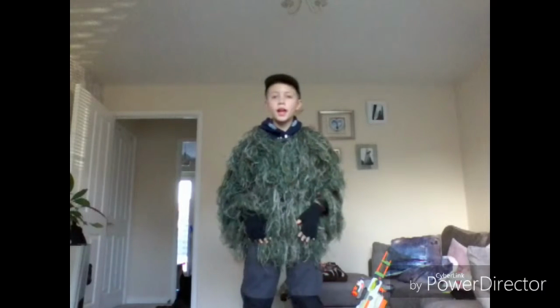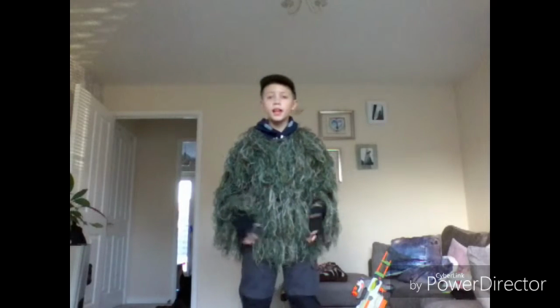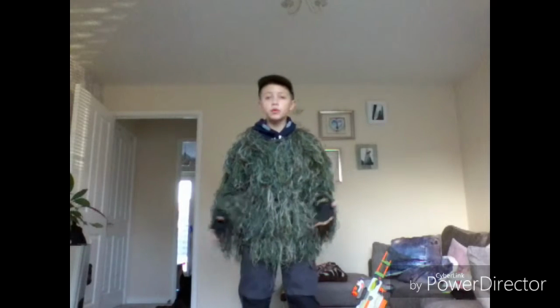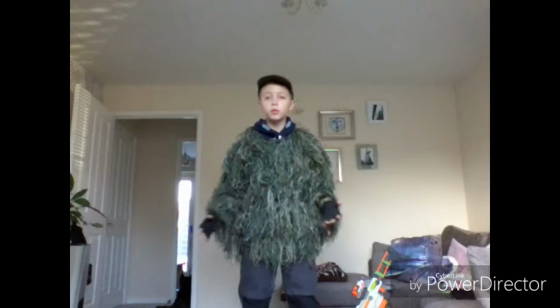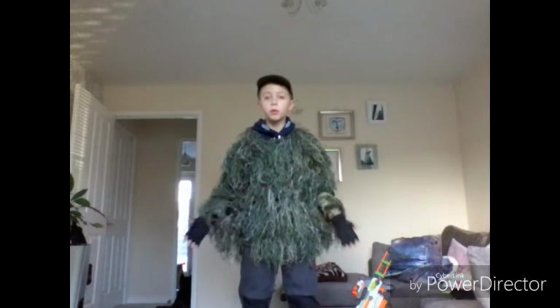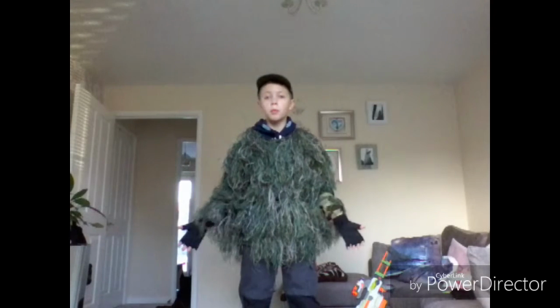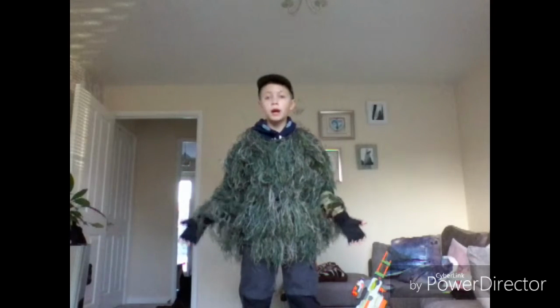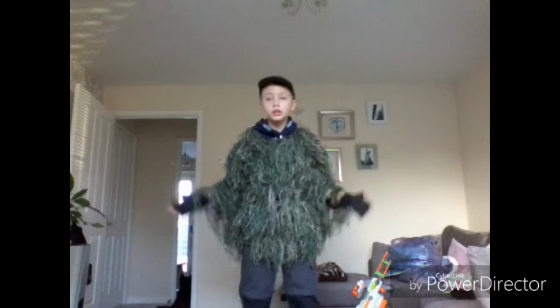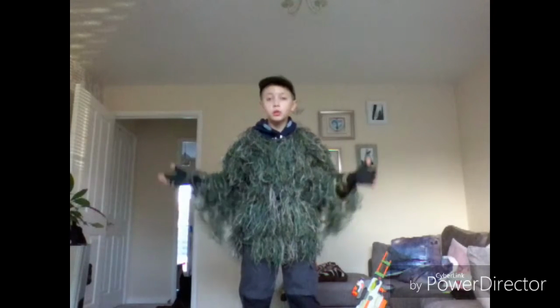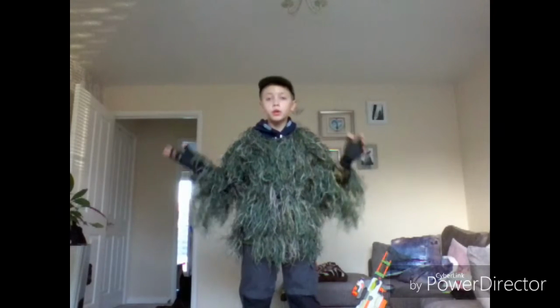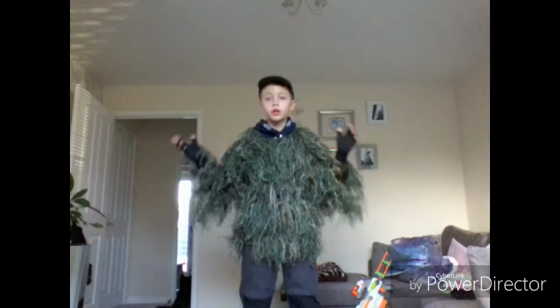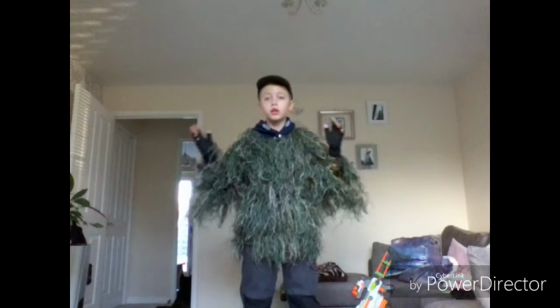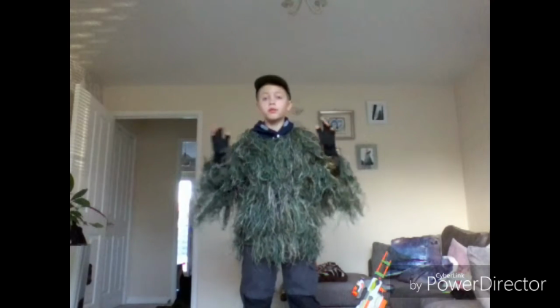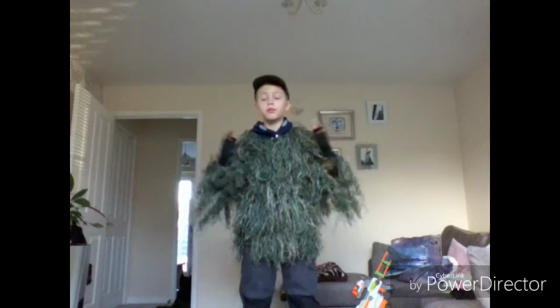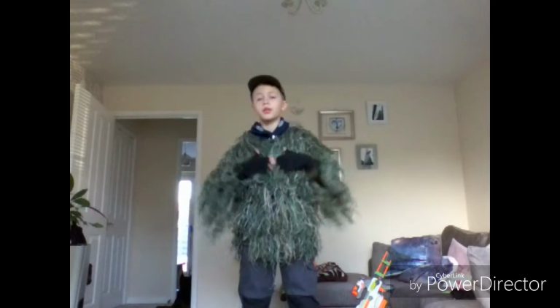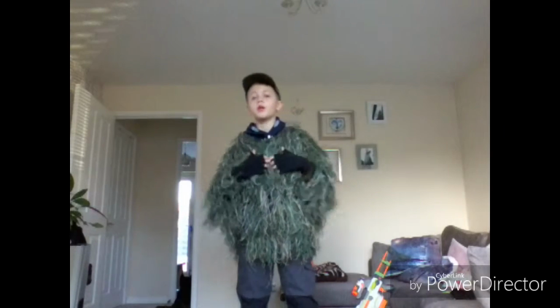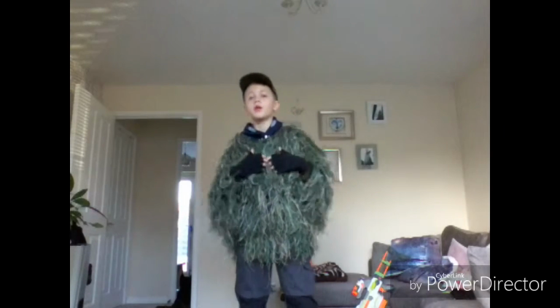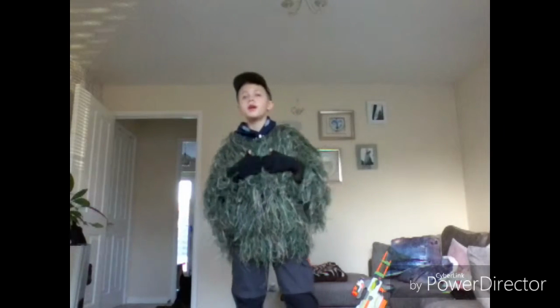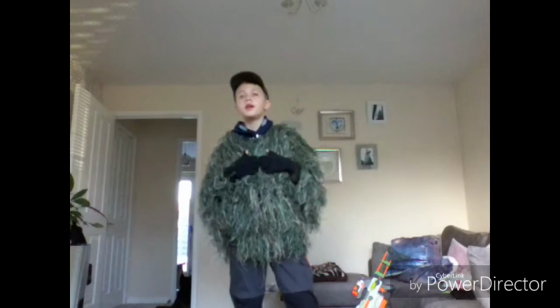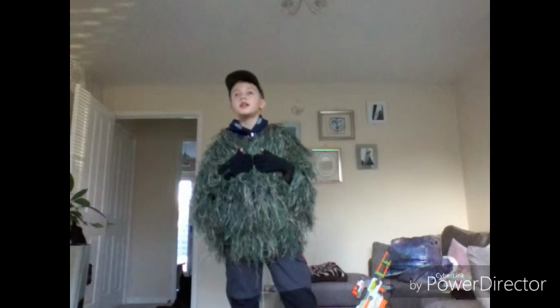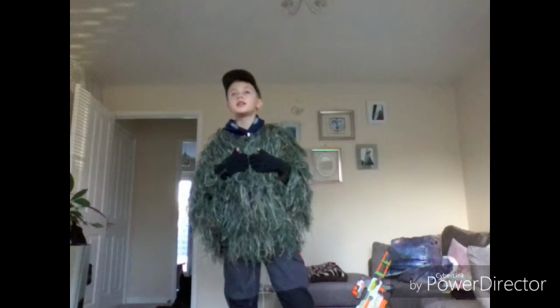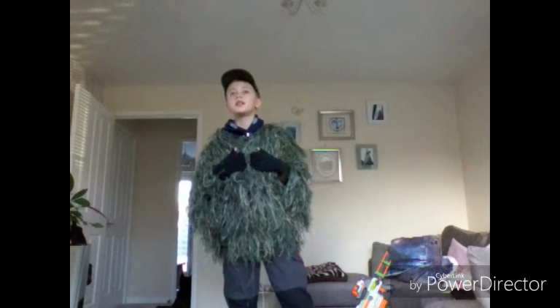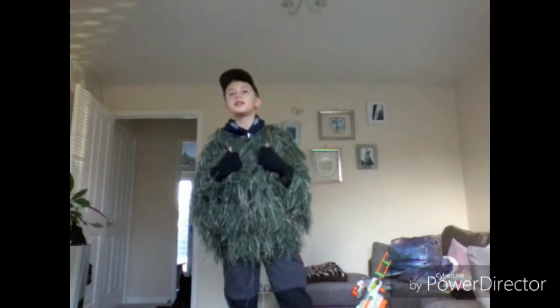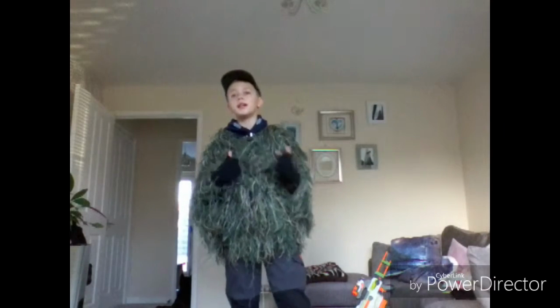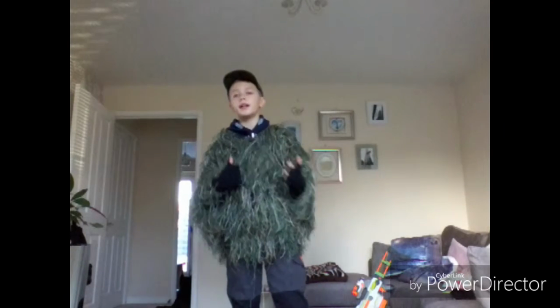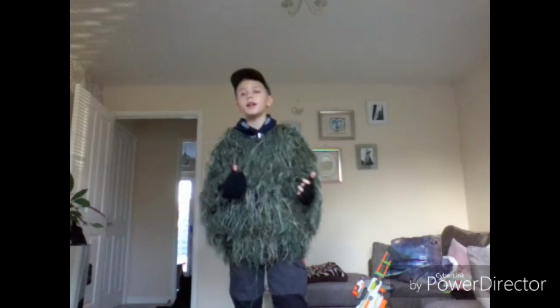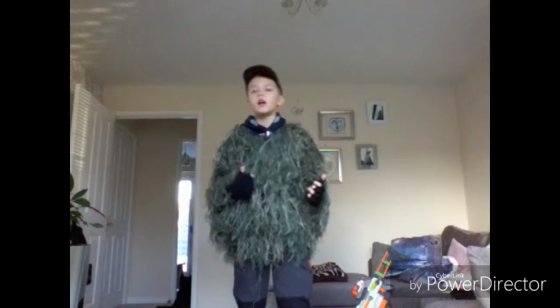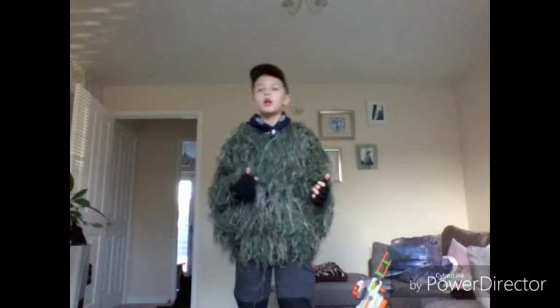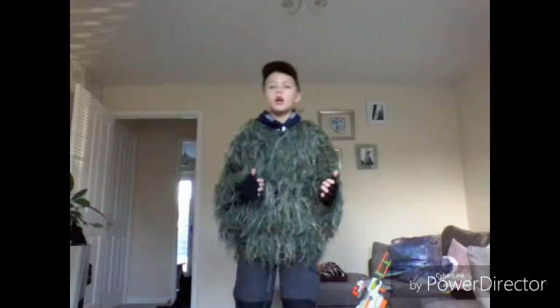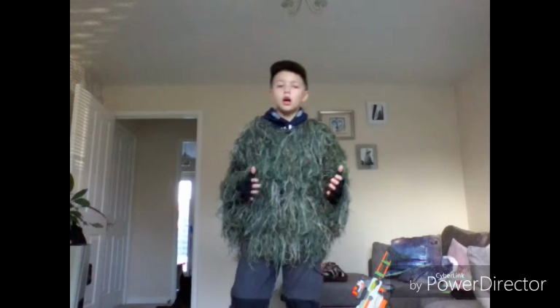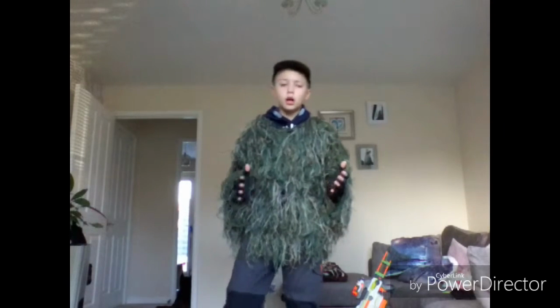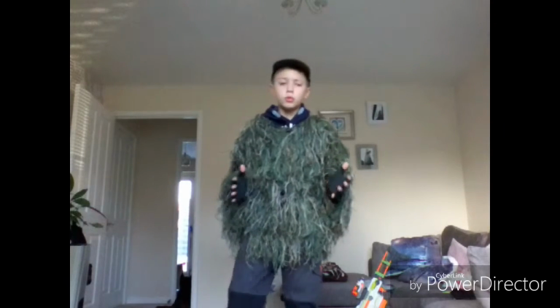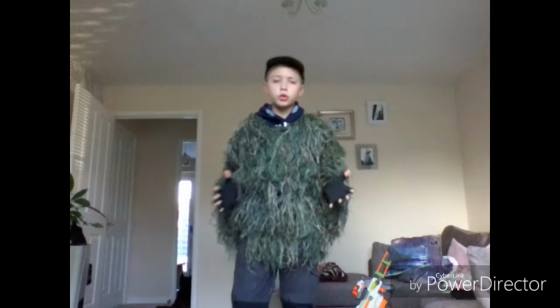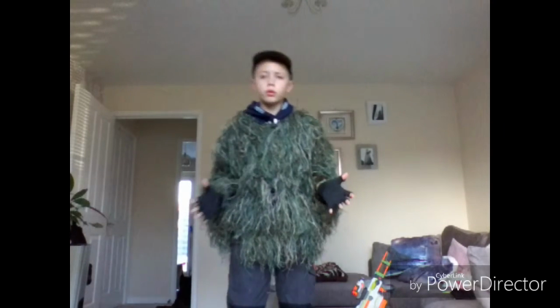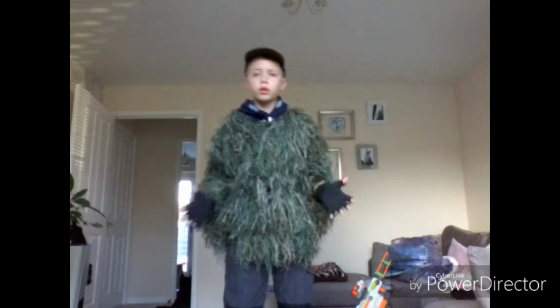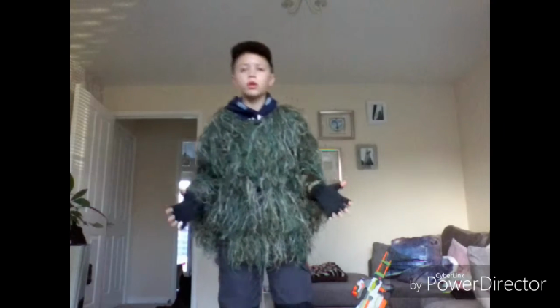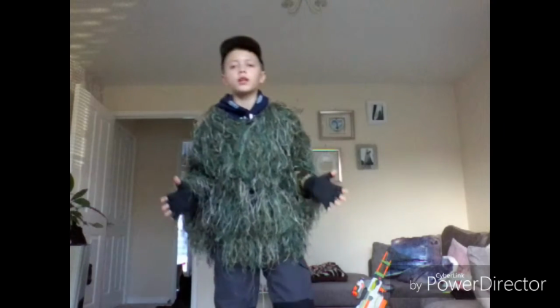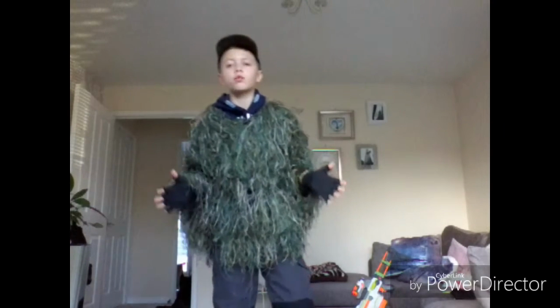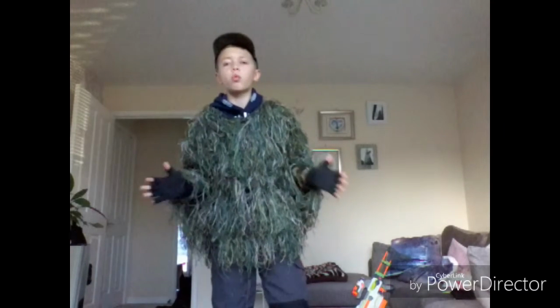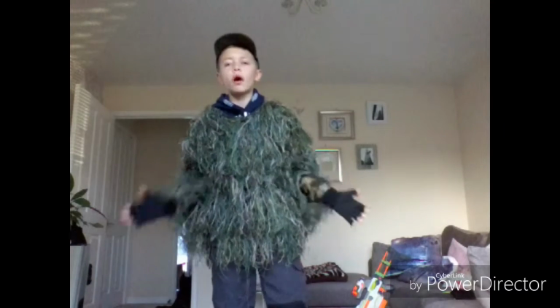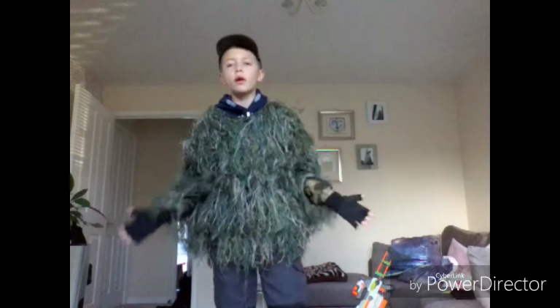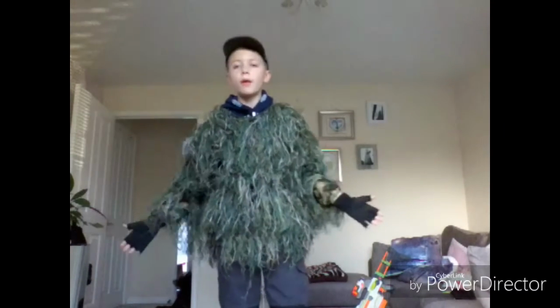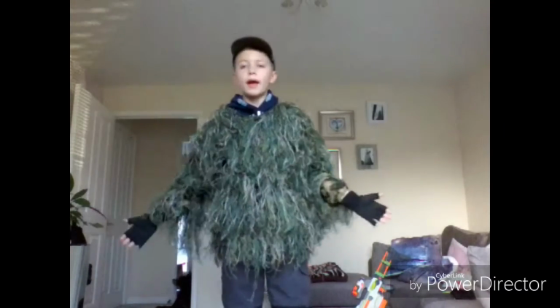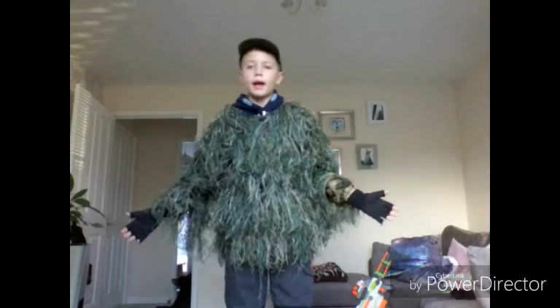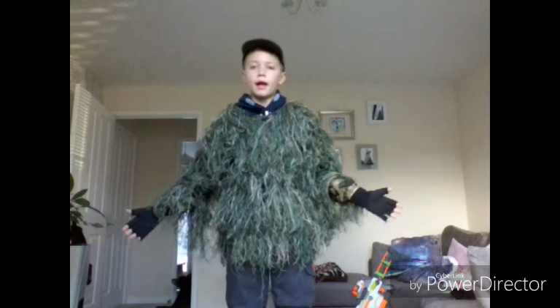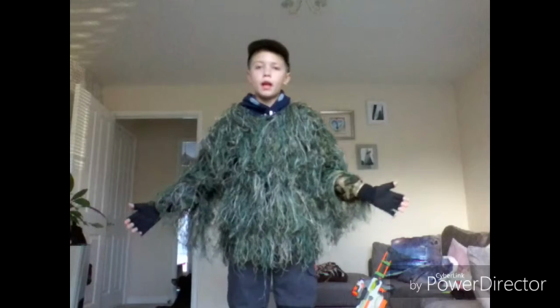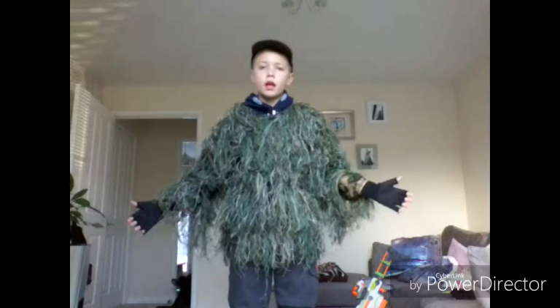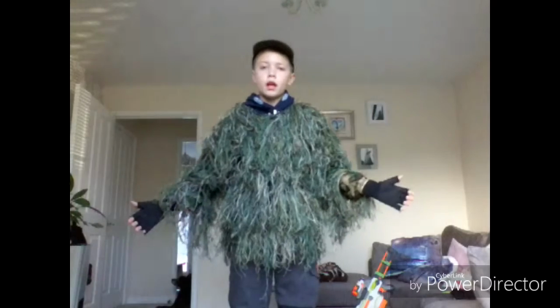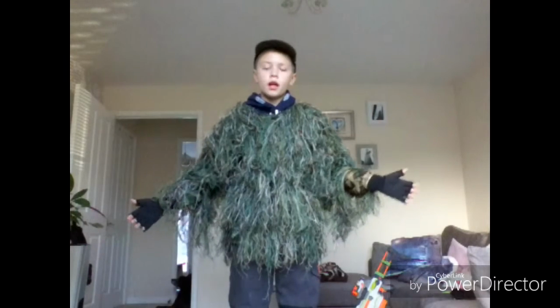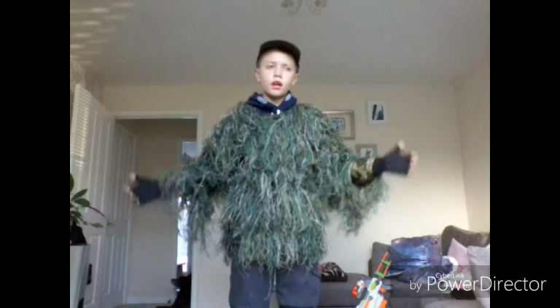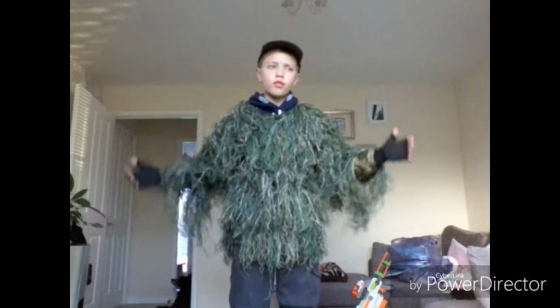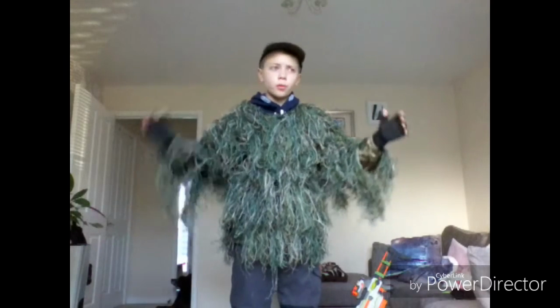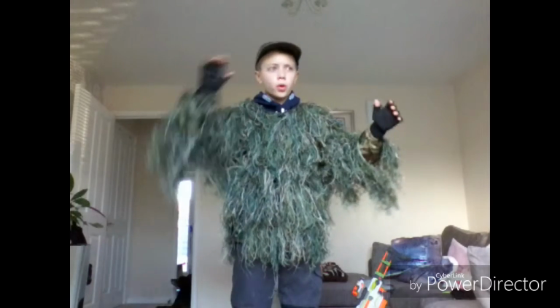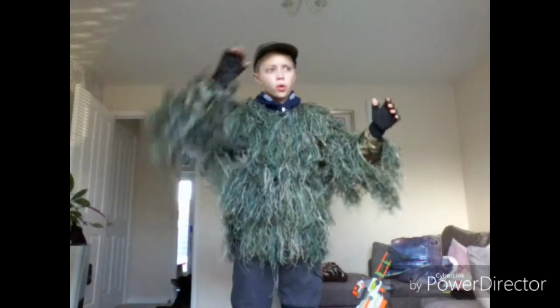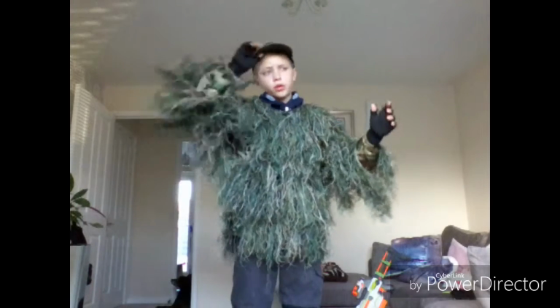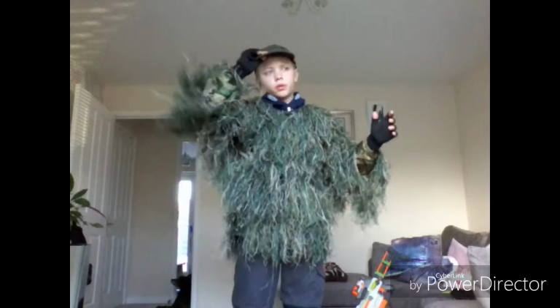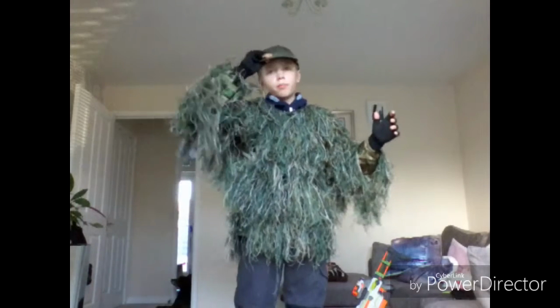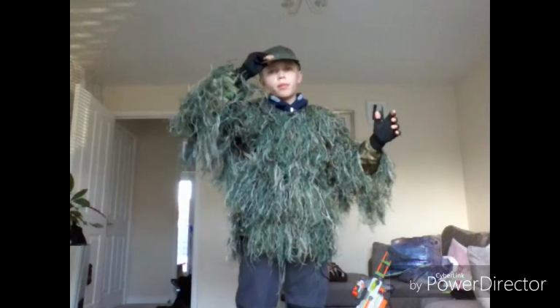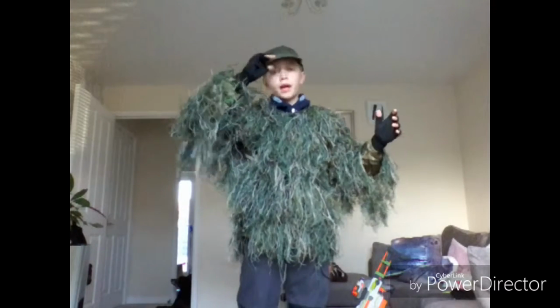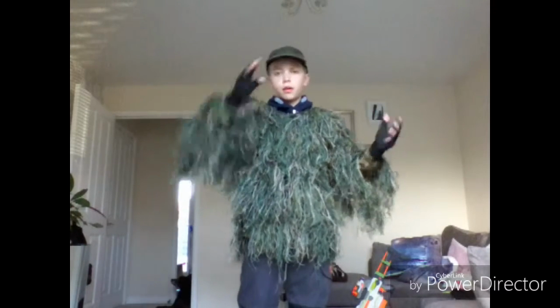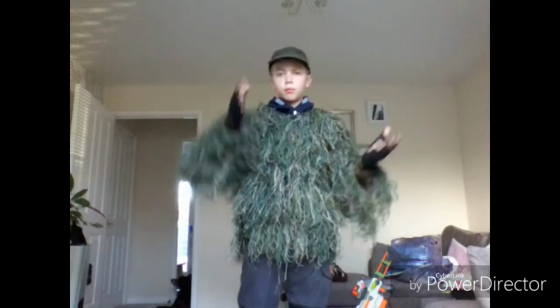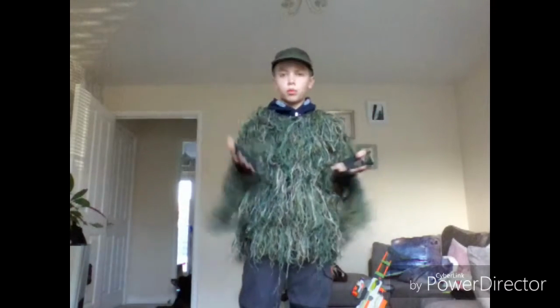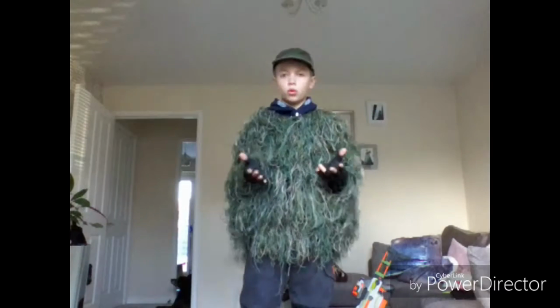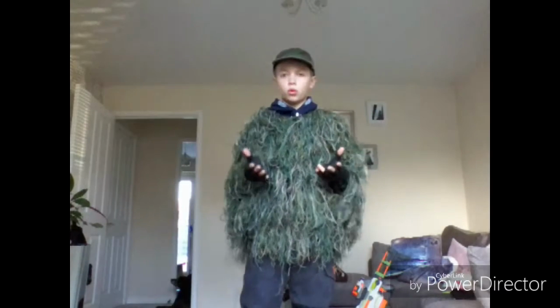Hey guys, welcome back to another video. Today I'm showing you guys what I wear if I'm going to paintball.